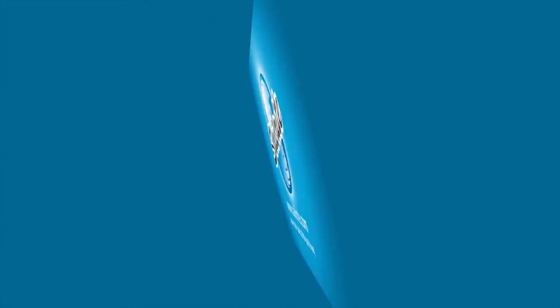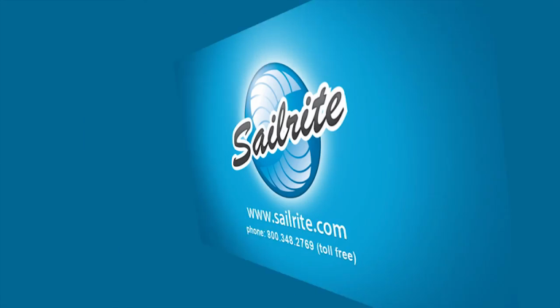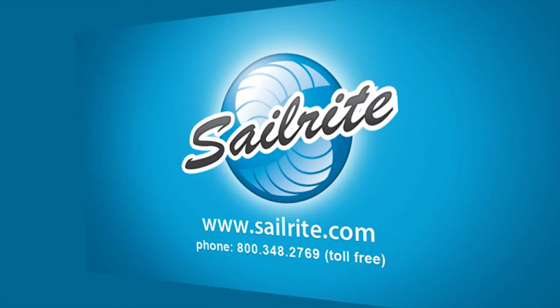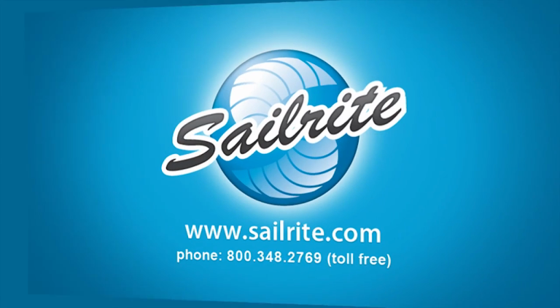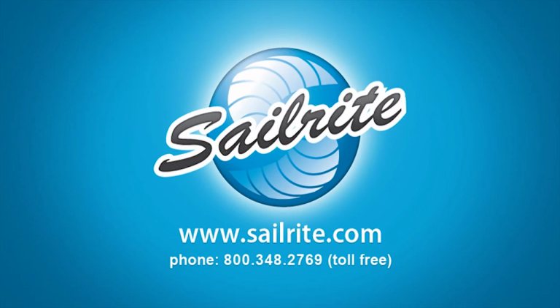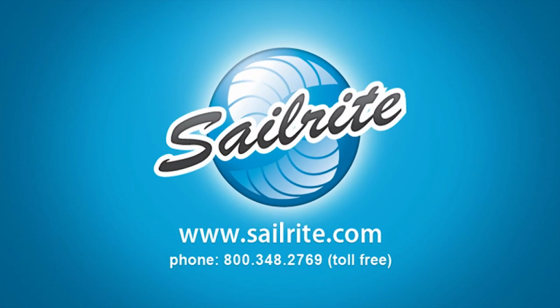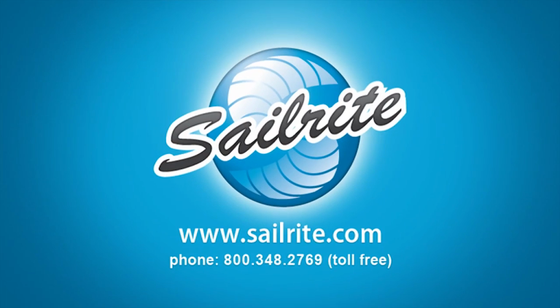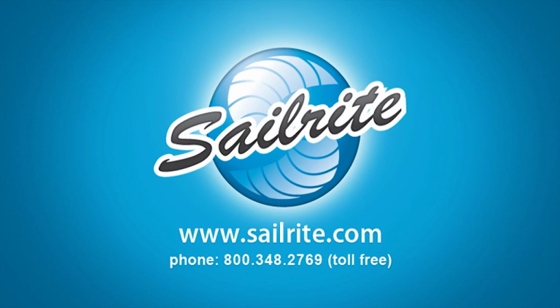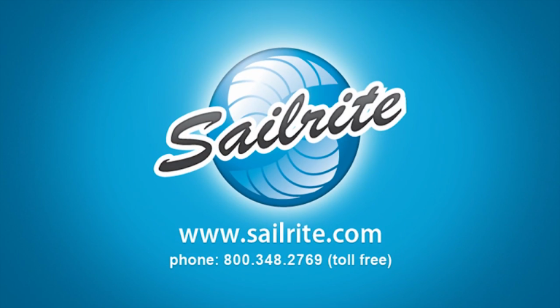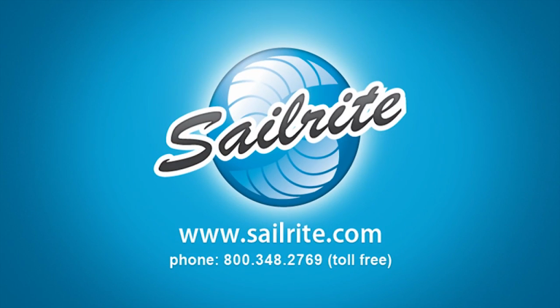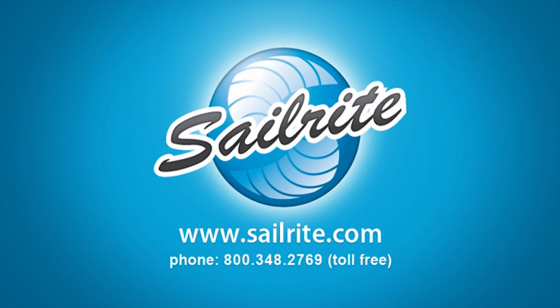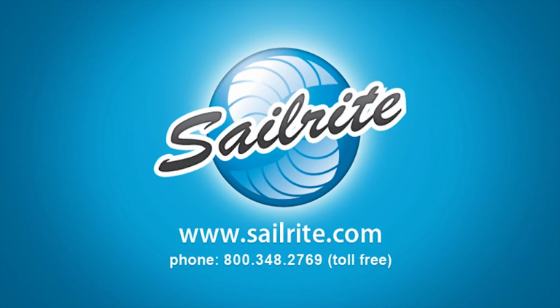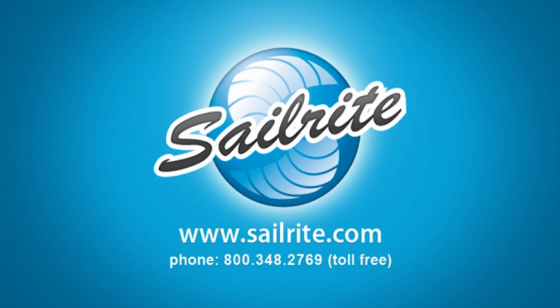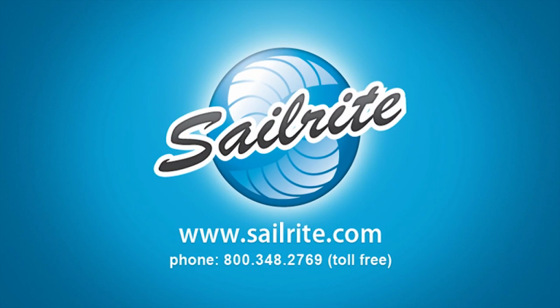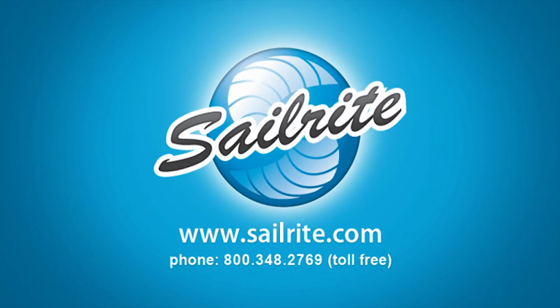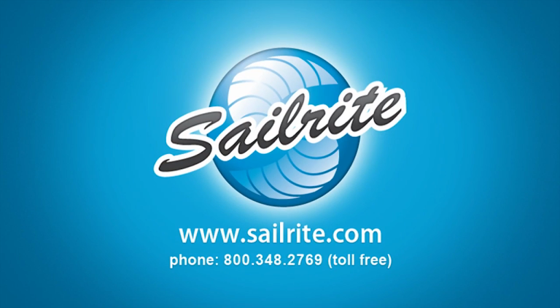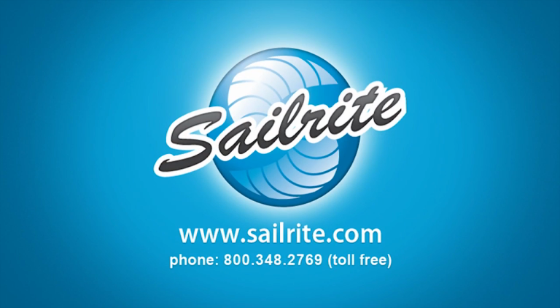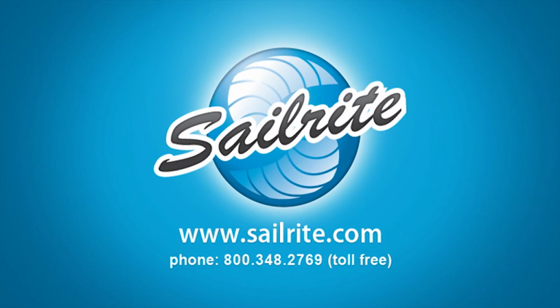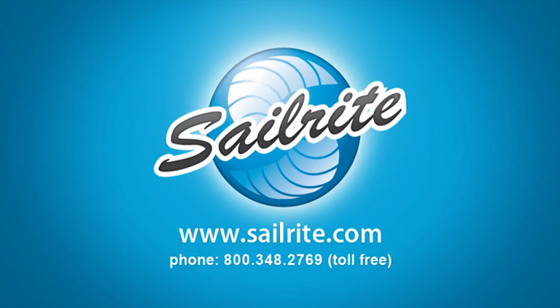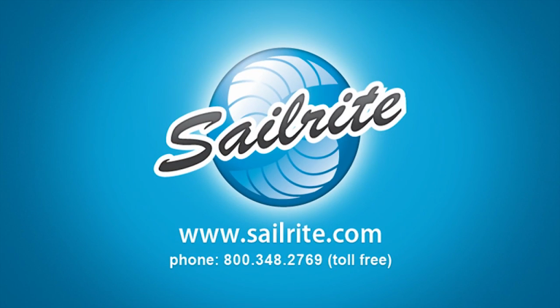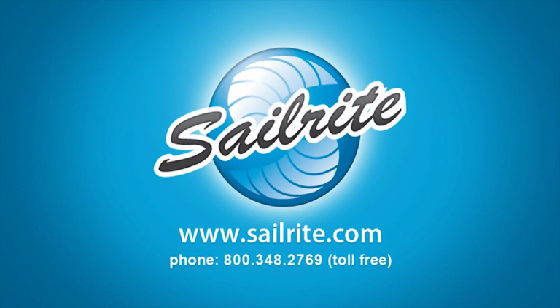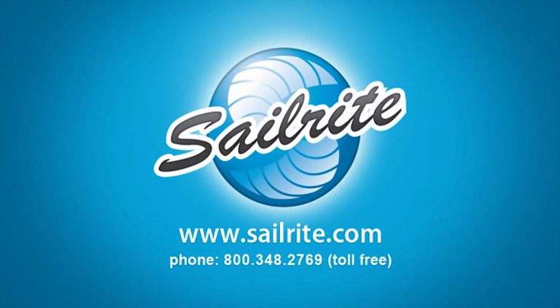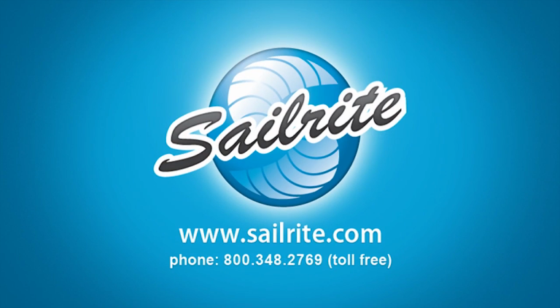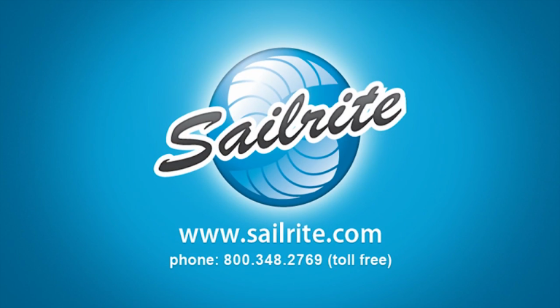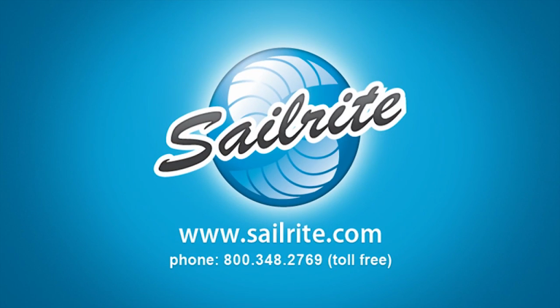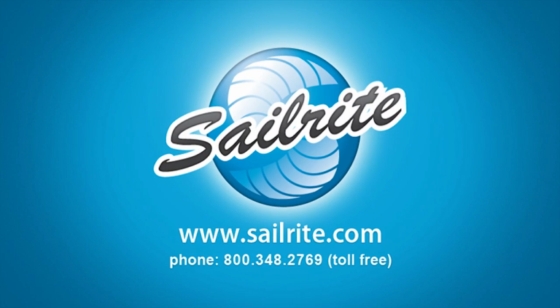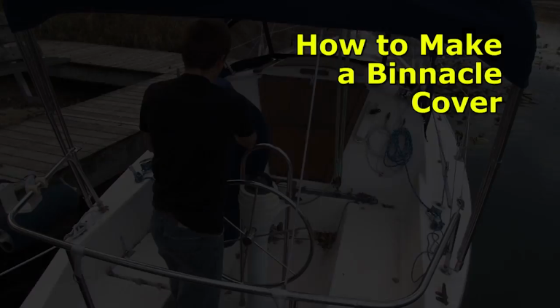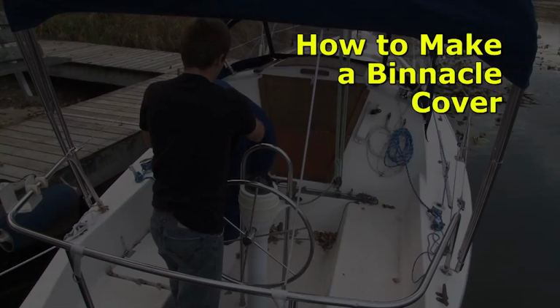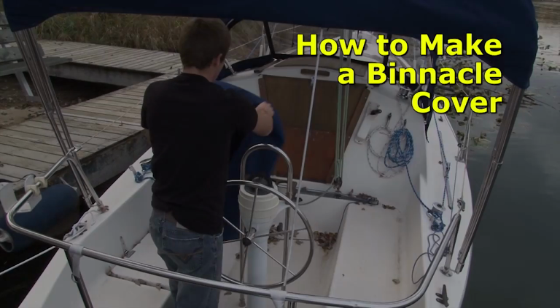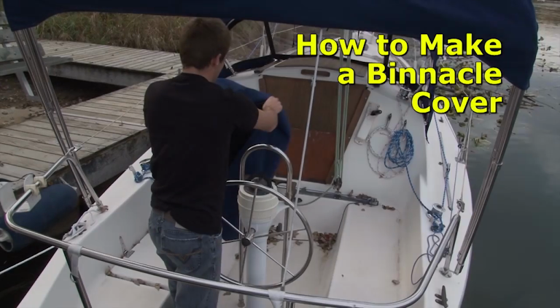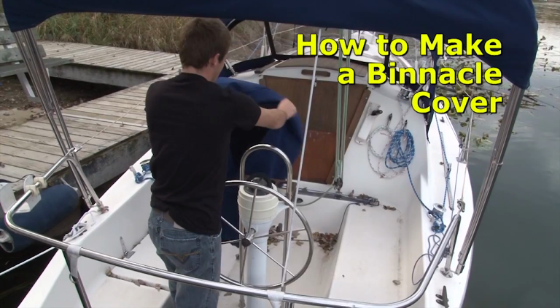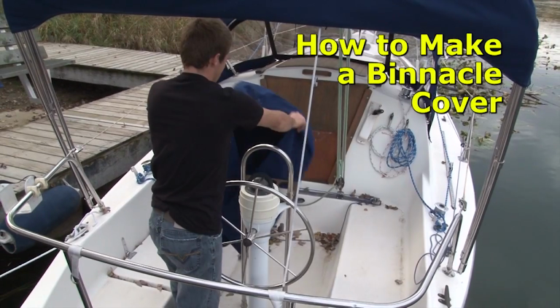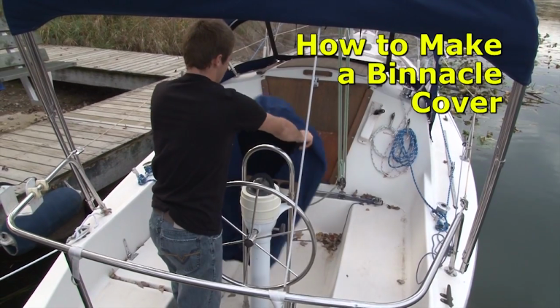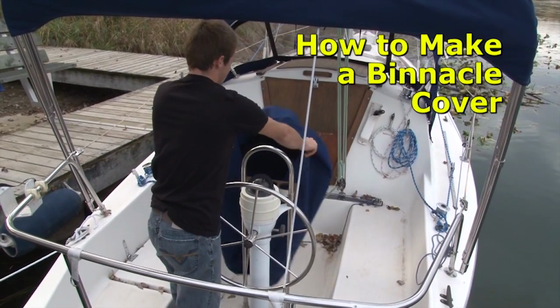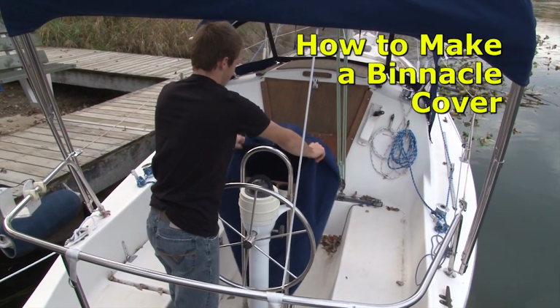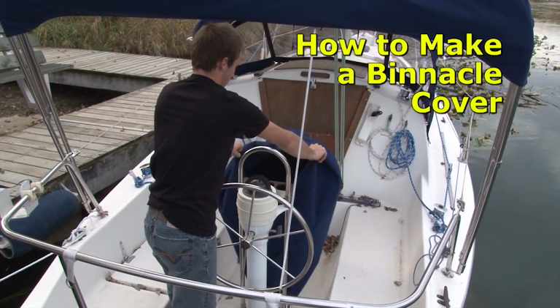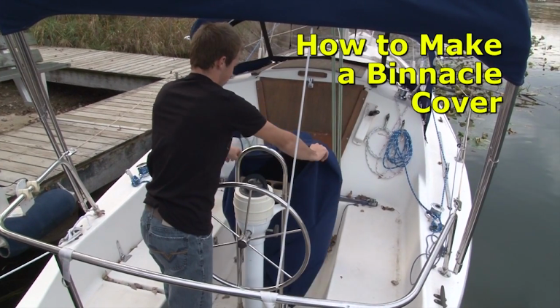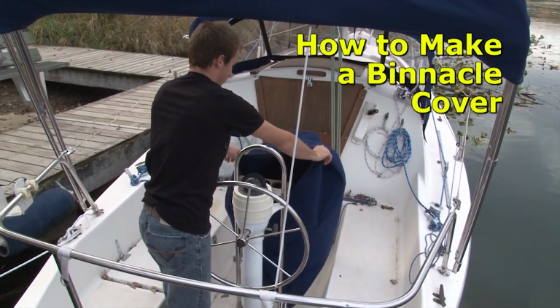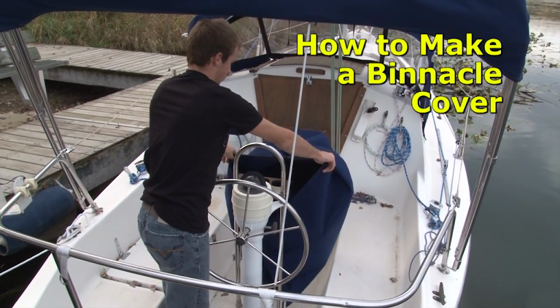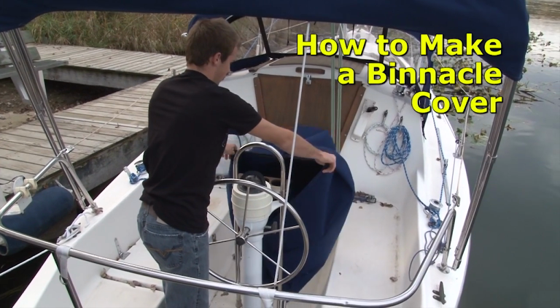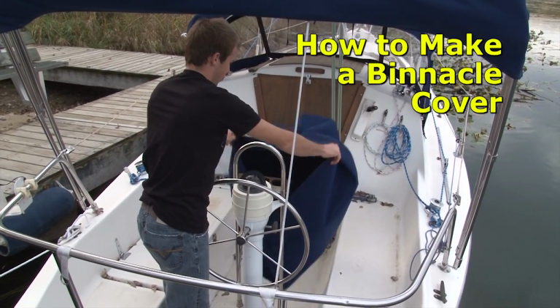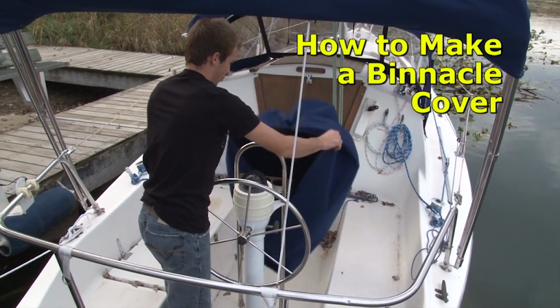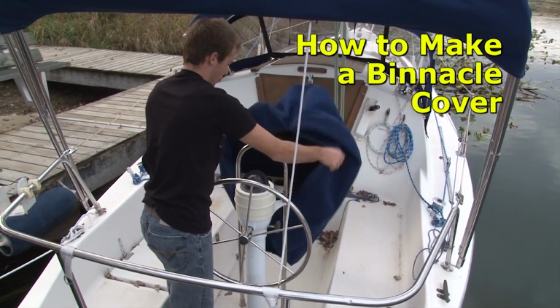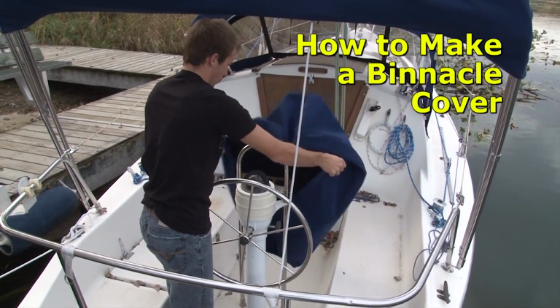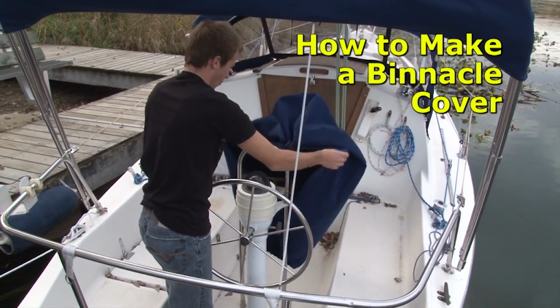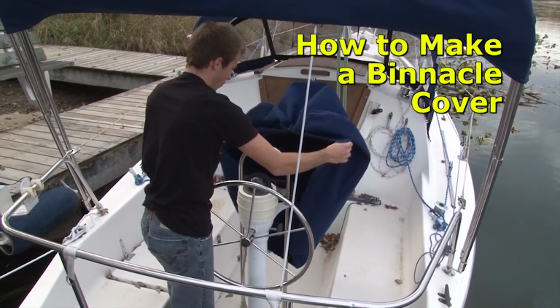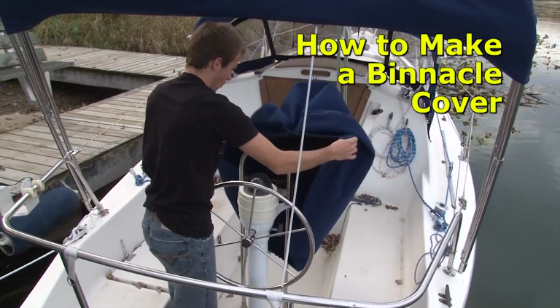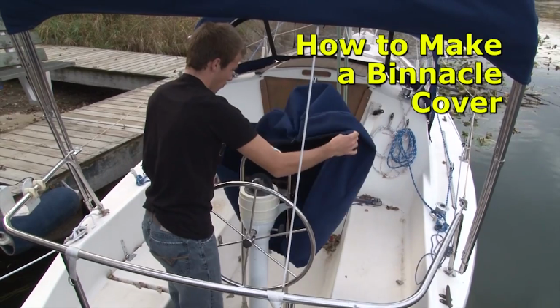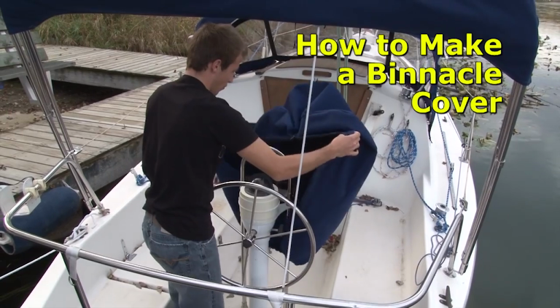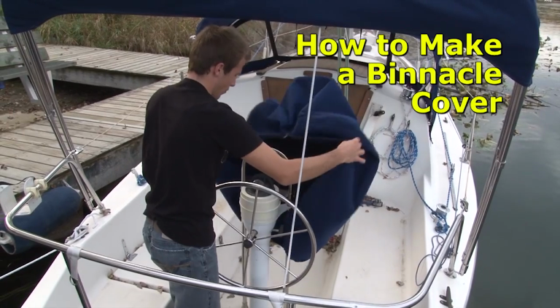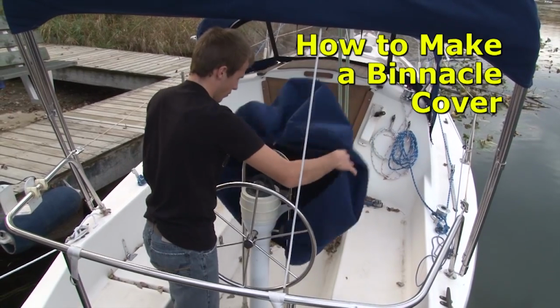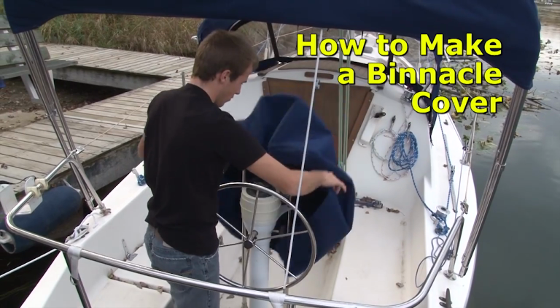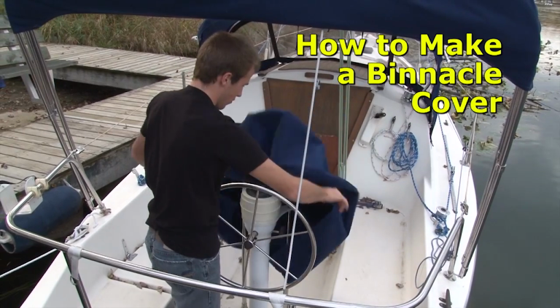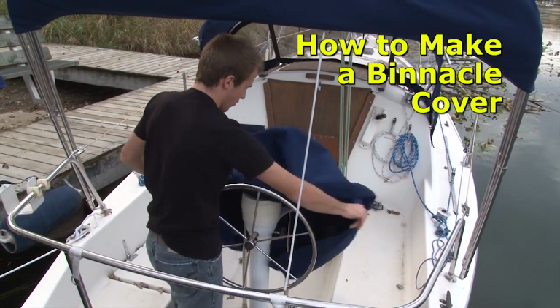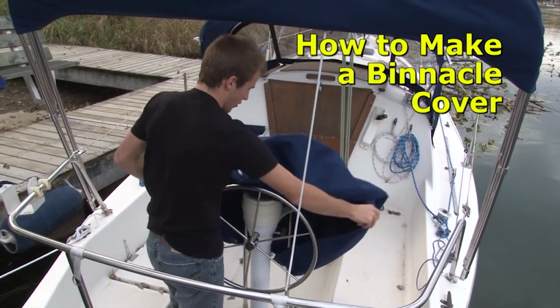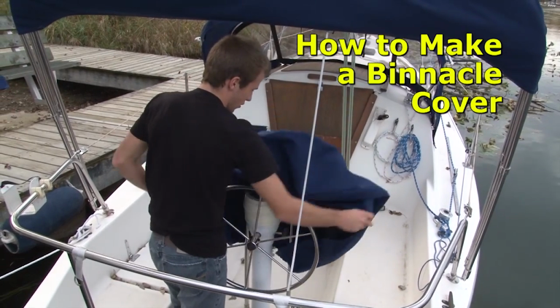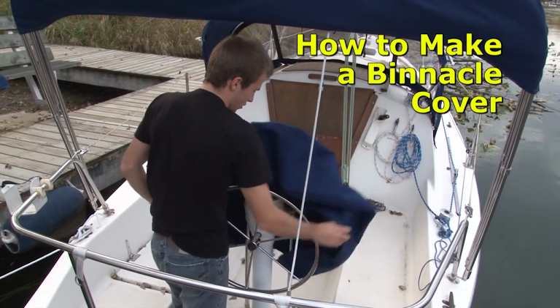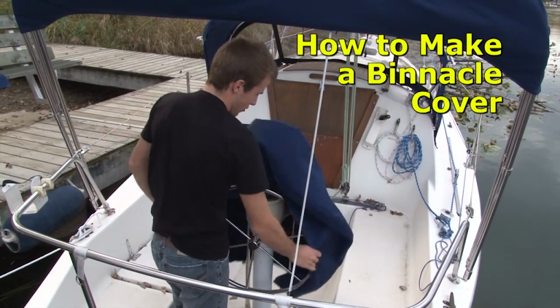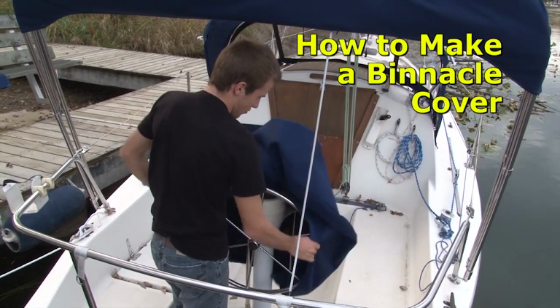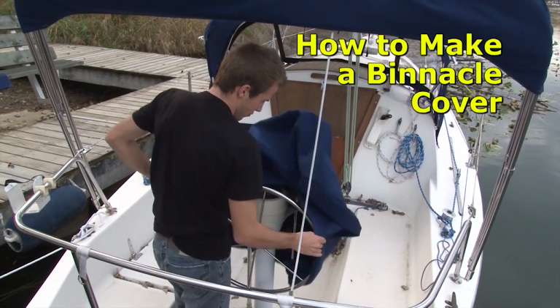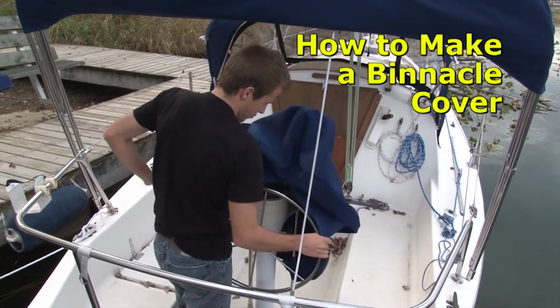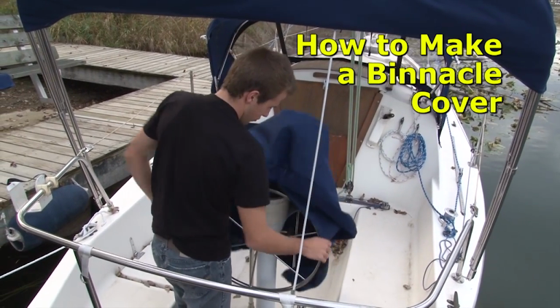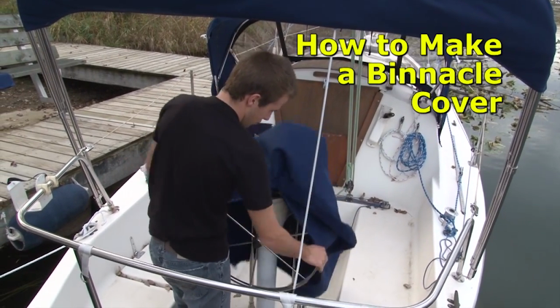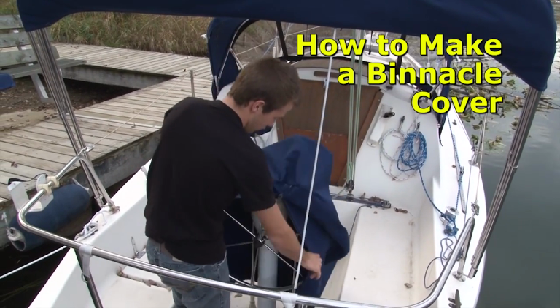This video is brought to you by Sailrite. This video will explain how to make a binnacle cover.